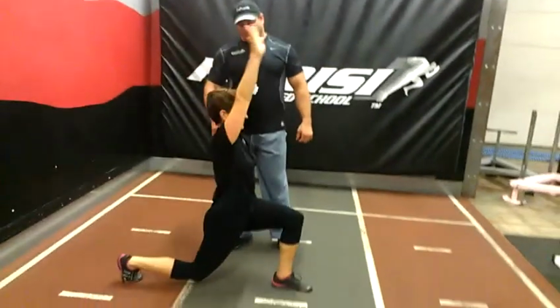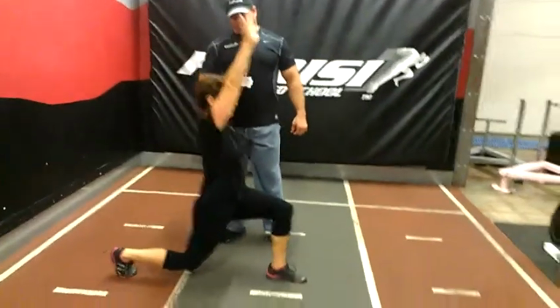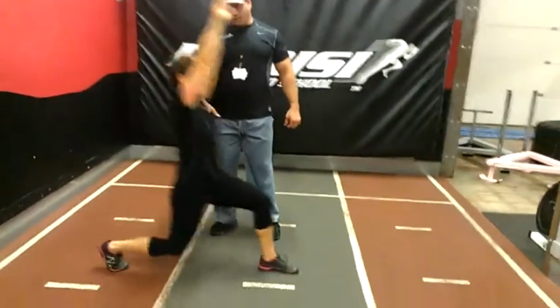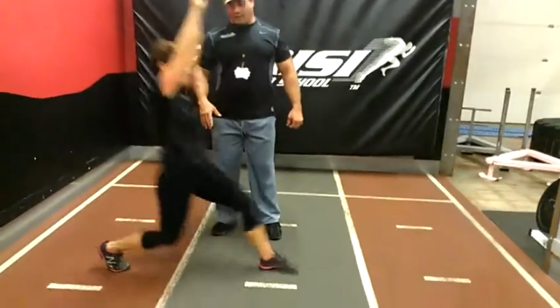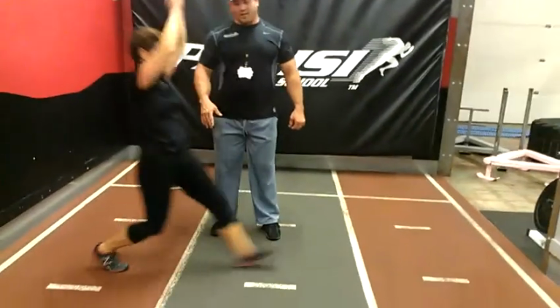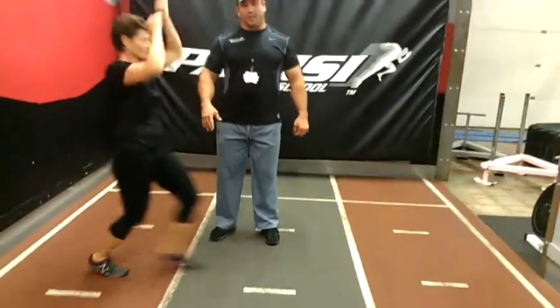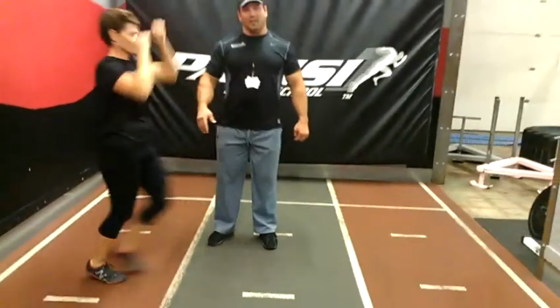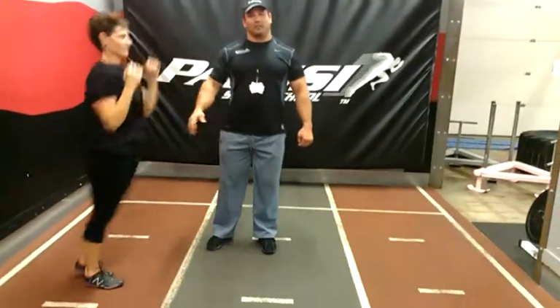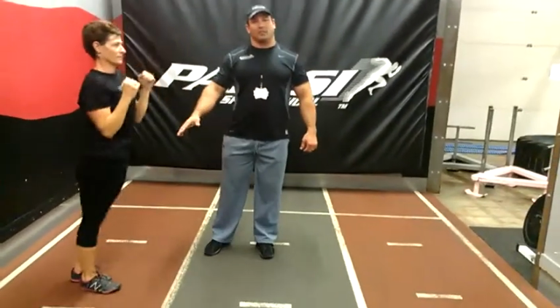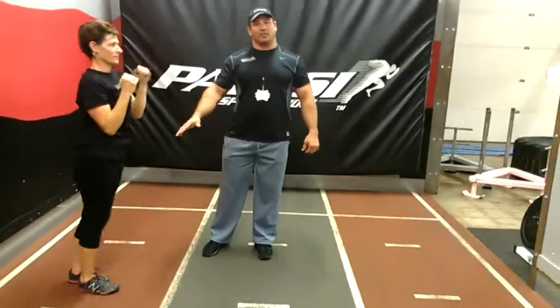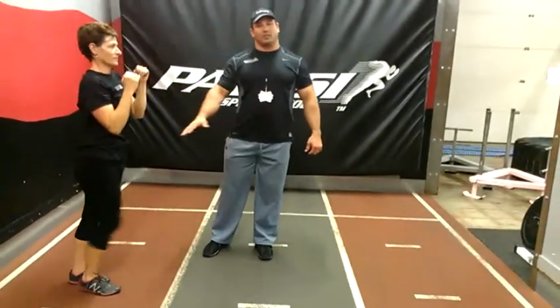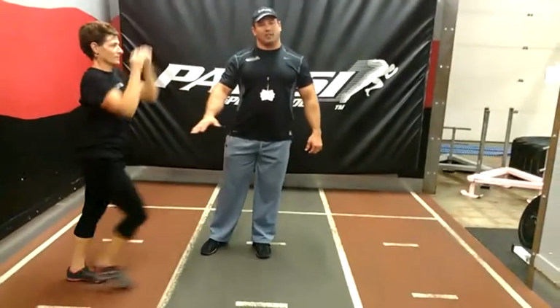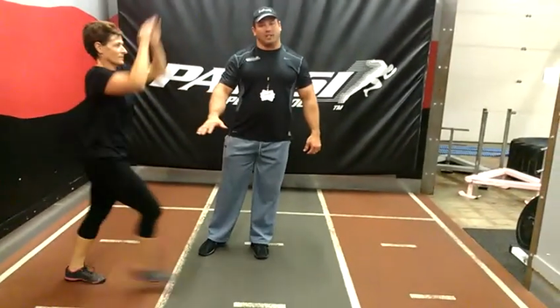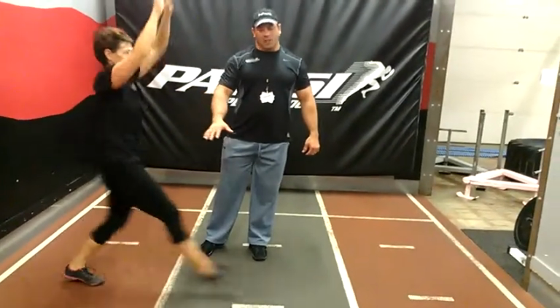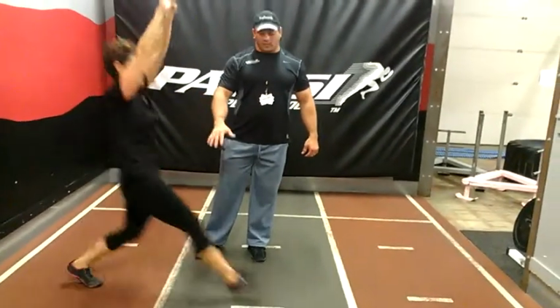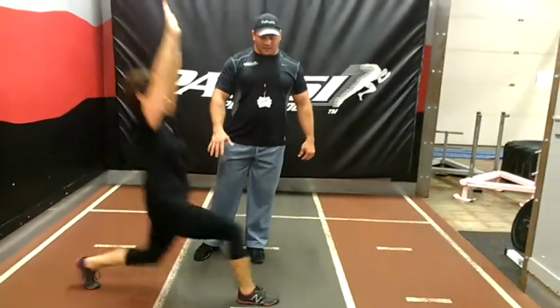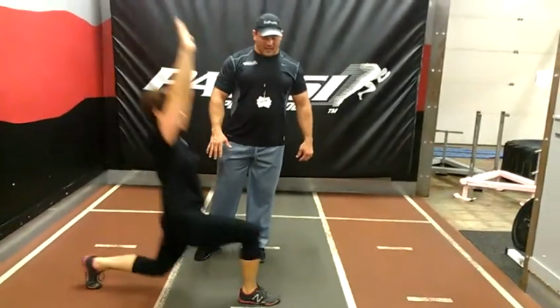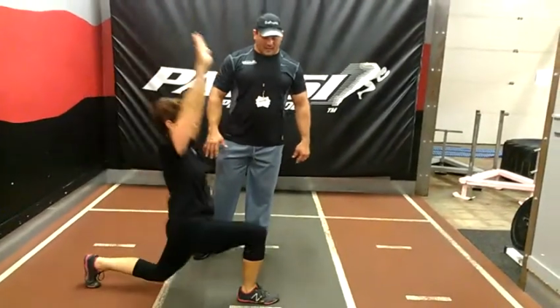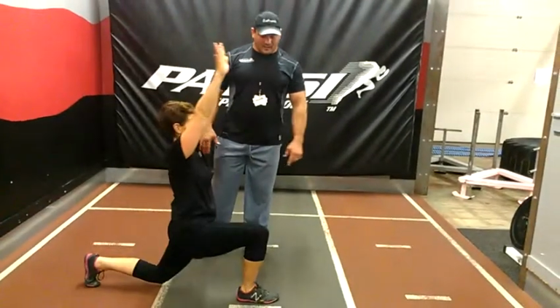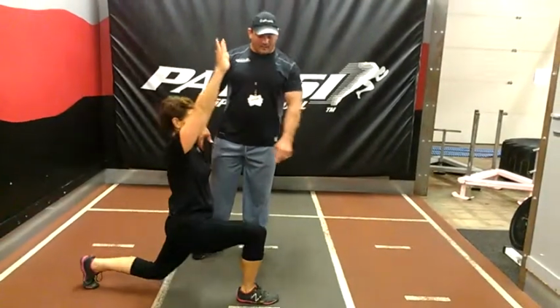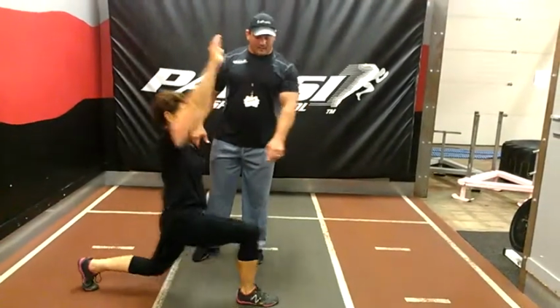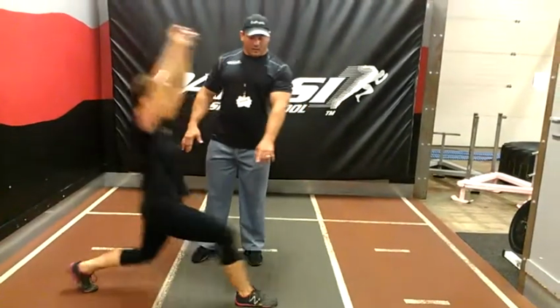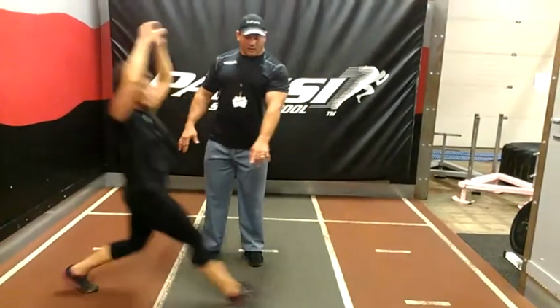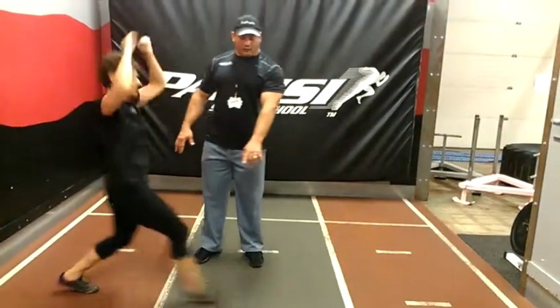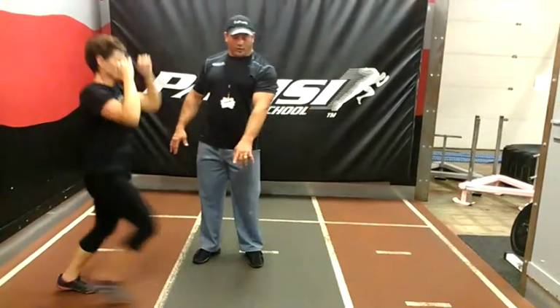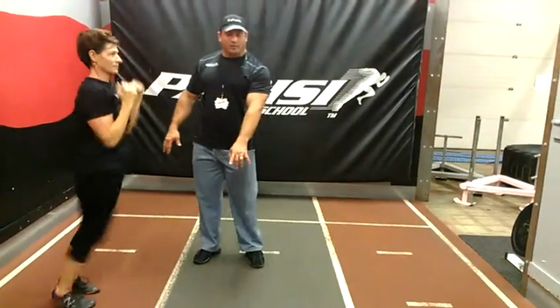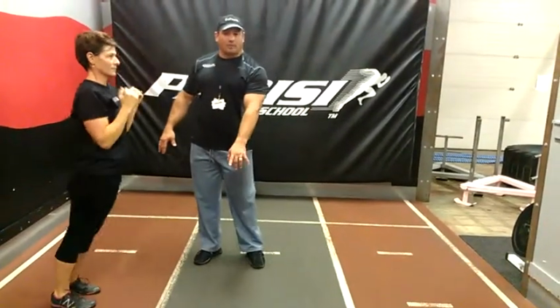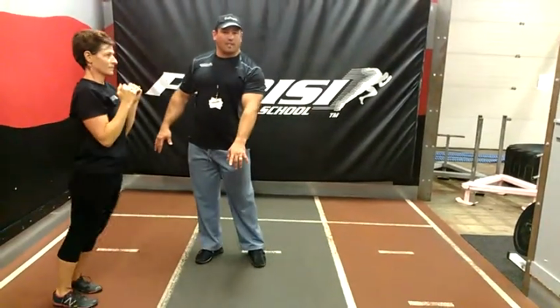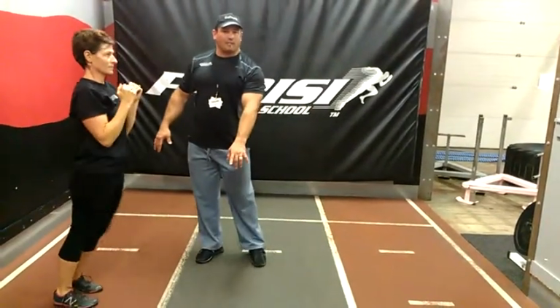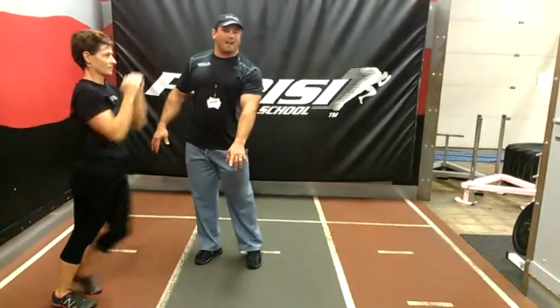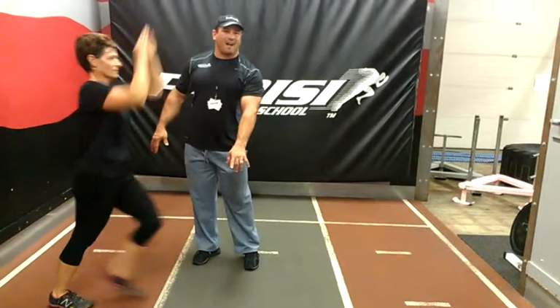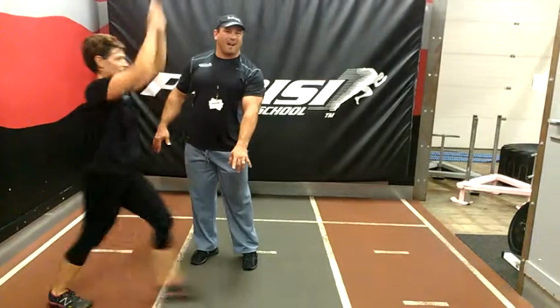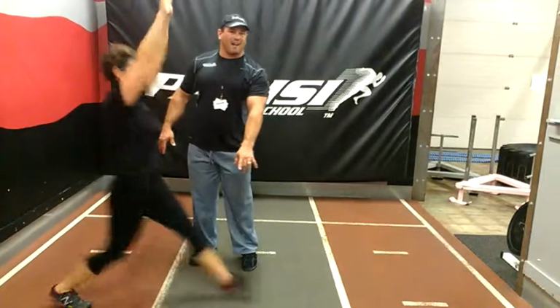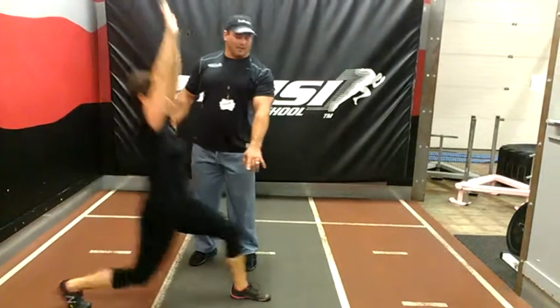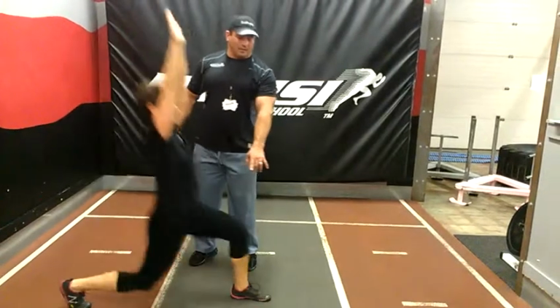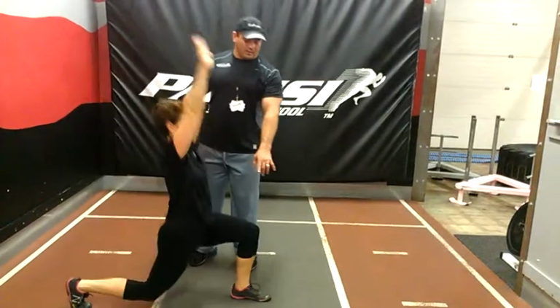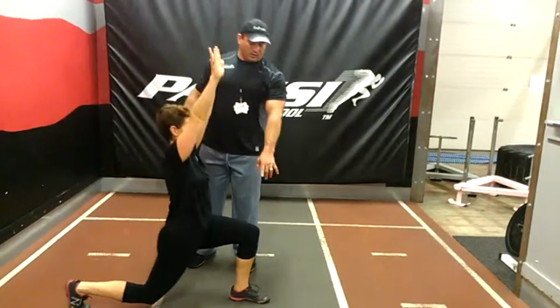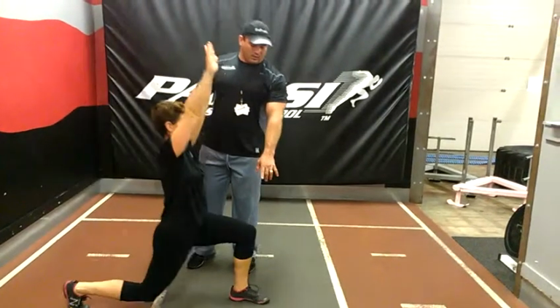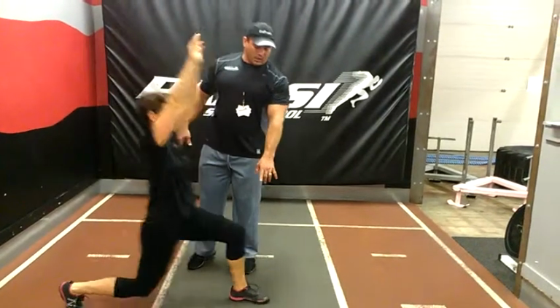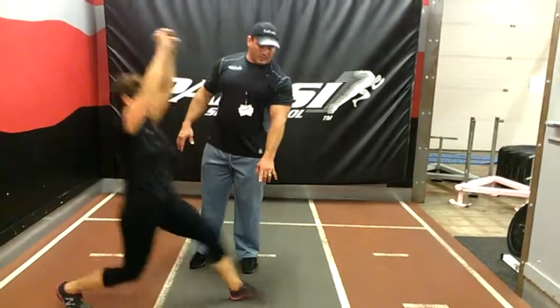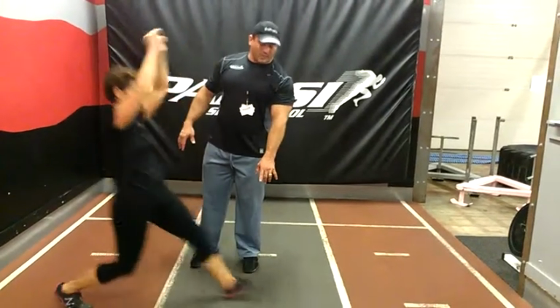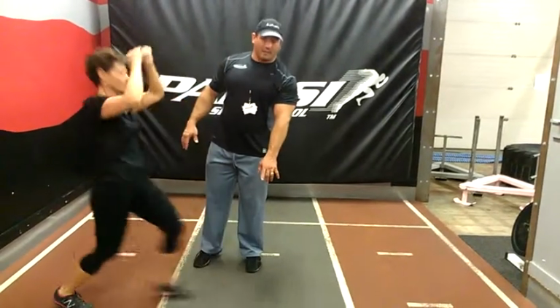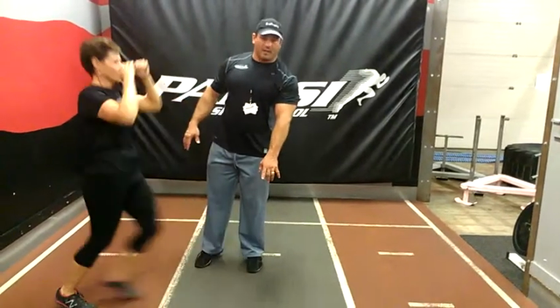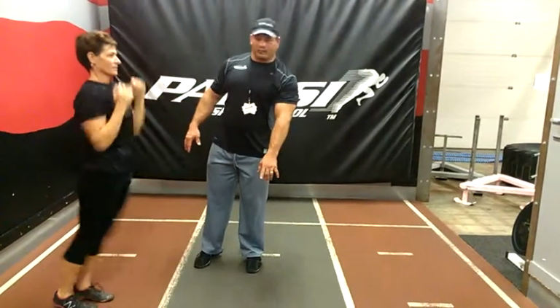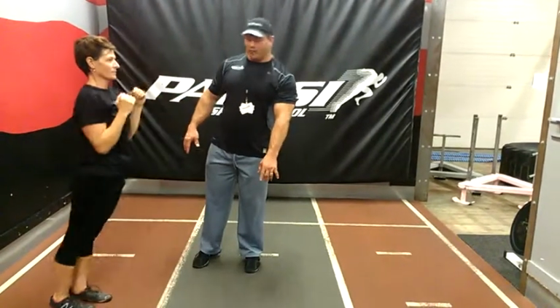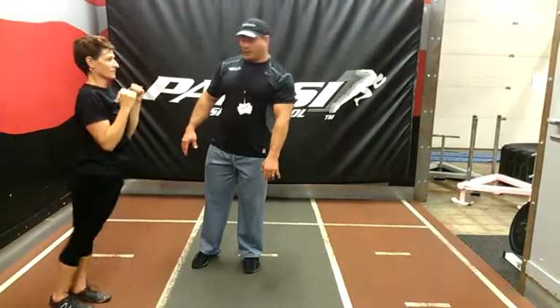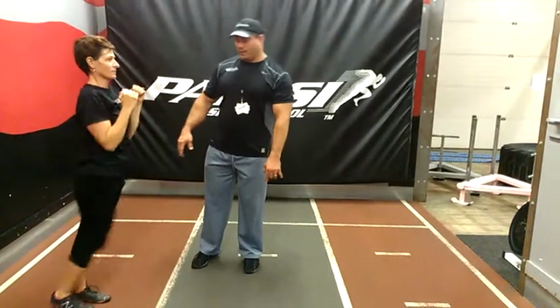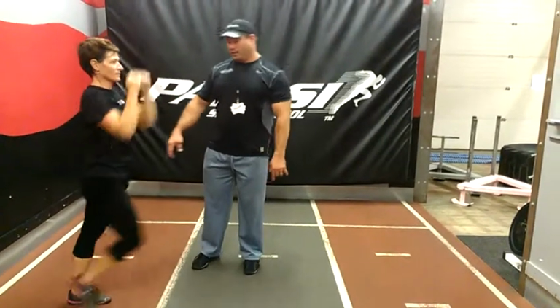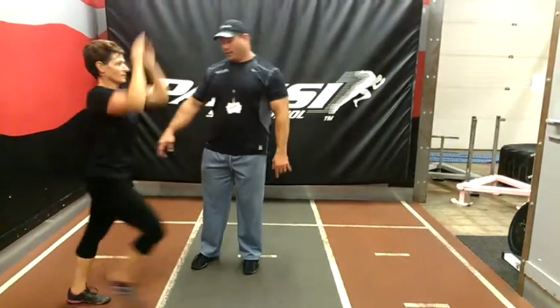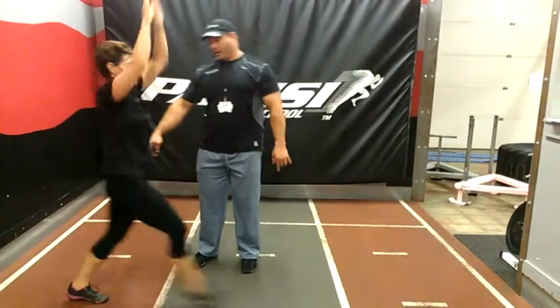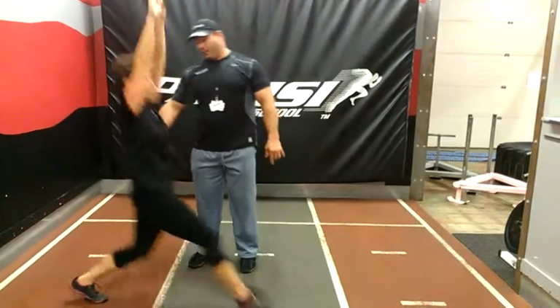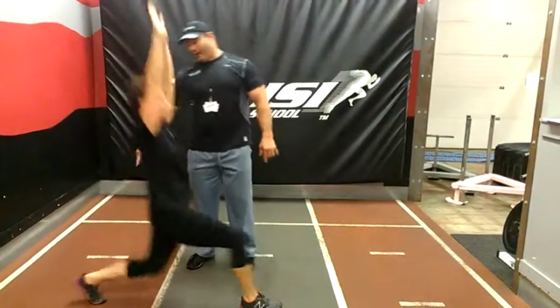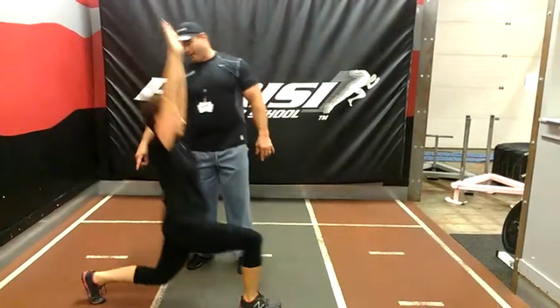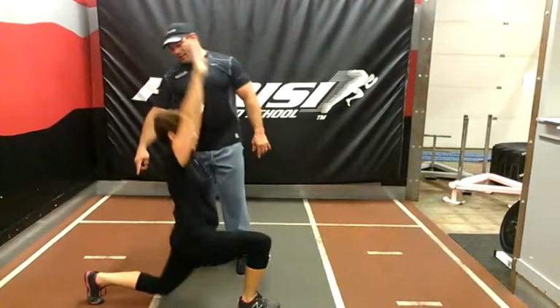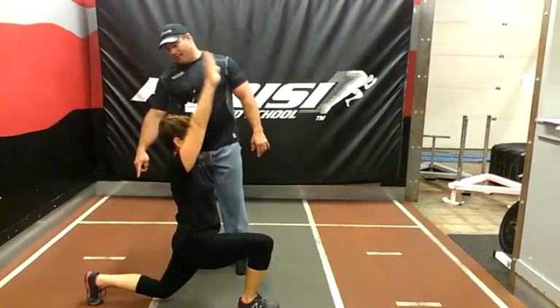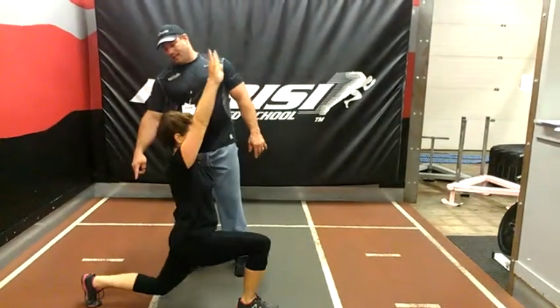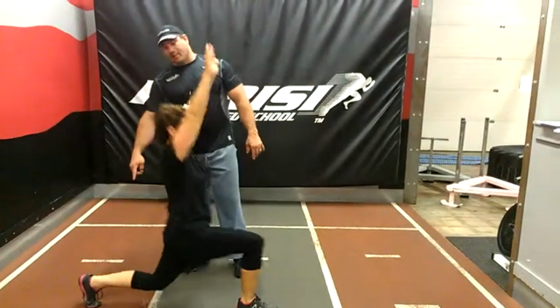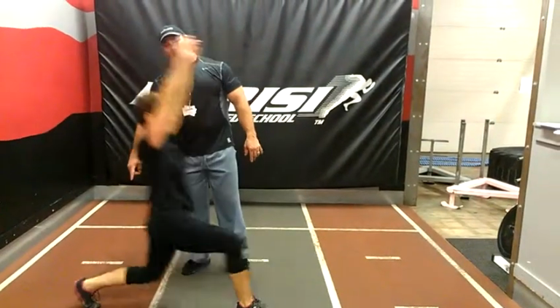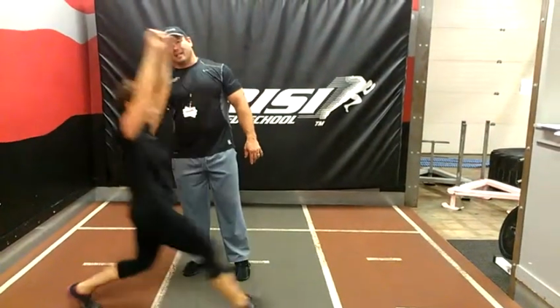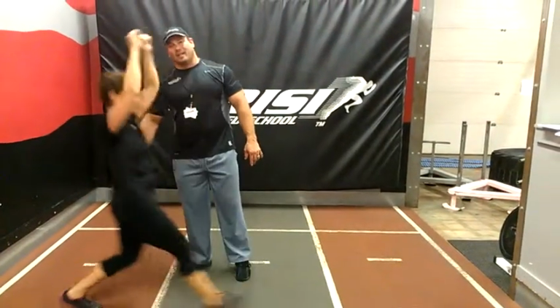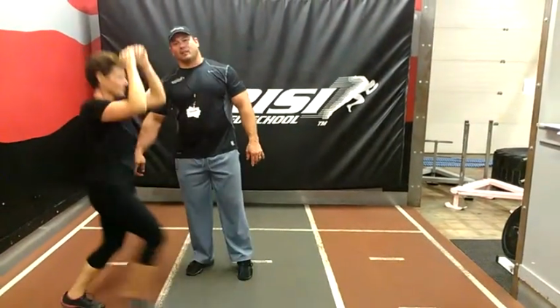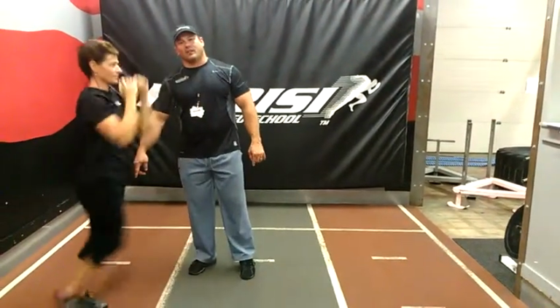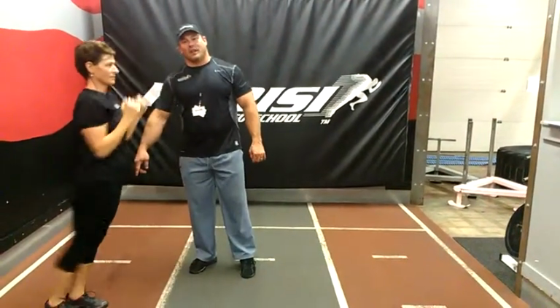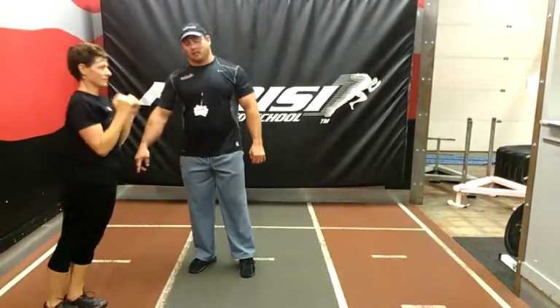We're going to stretch out that hip, getting close to 90 degrees. Her toe stays behind her foot, and her back leg does not hit the ground.